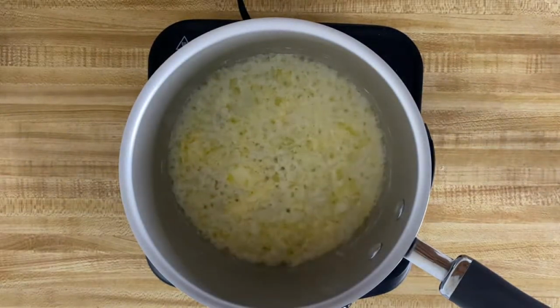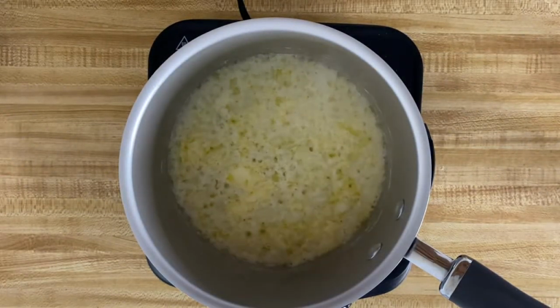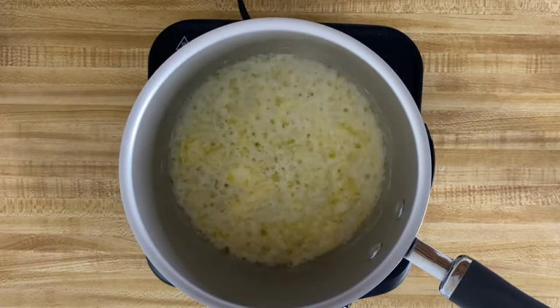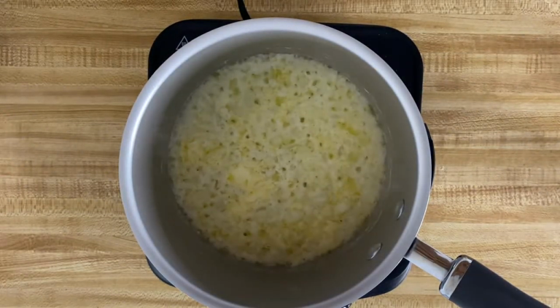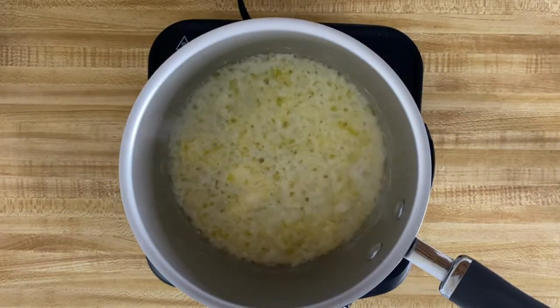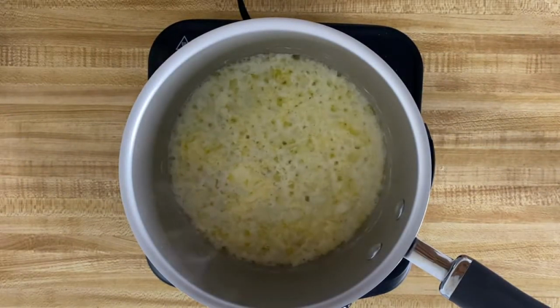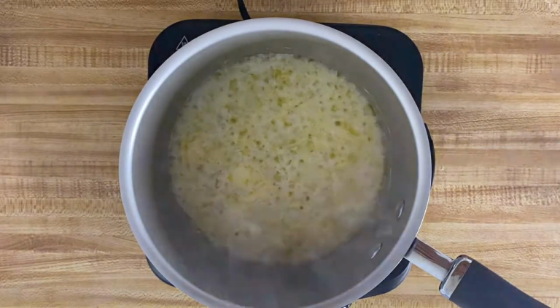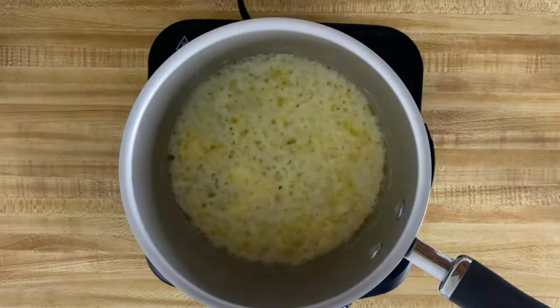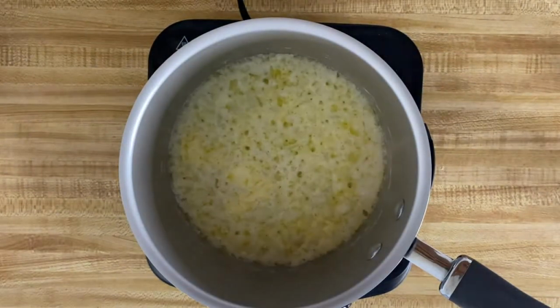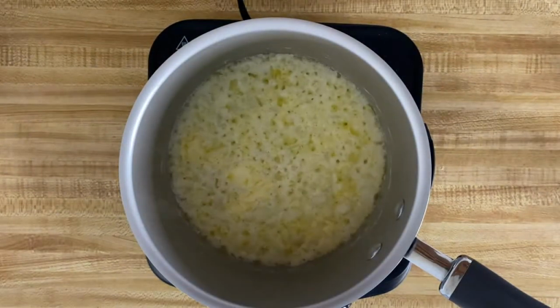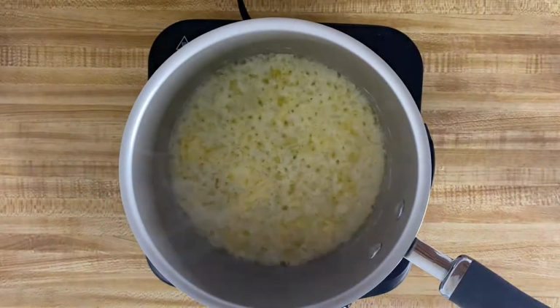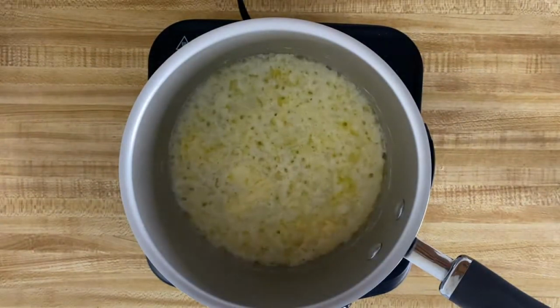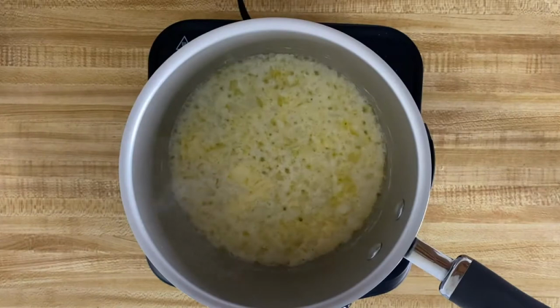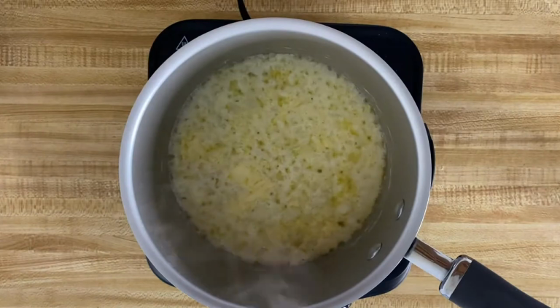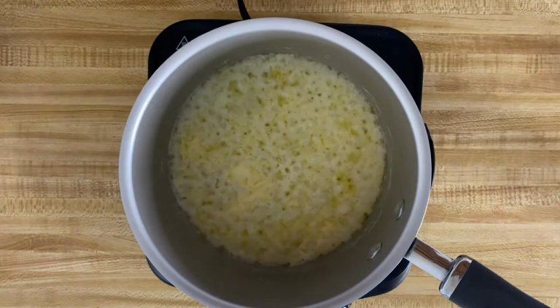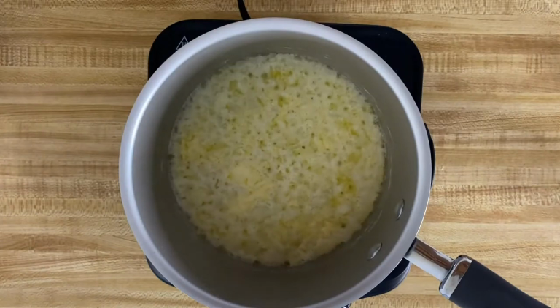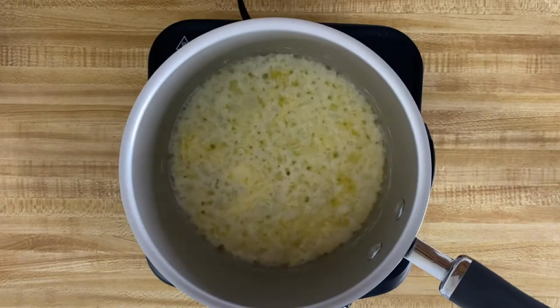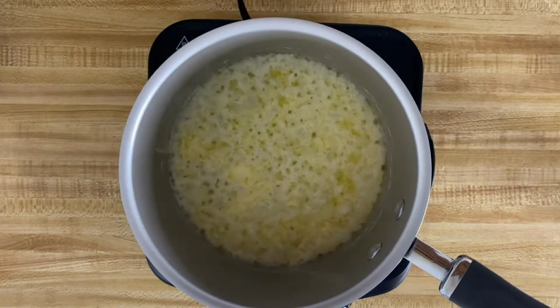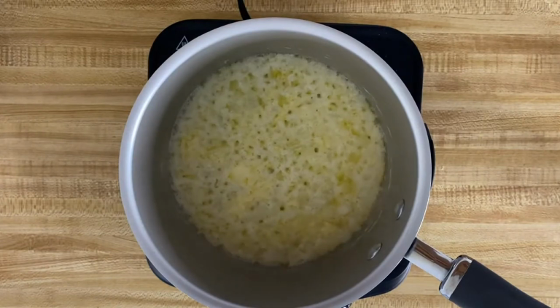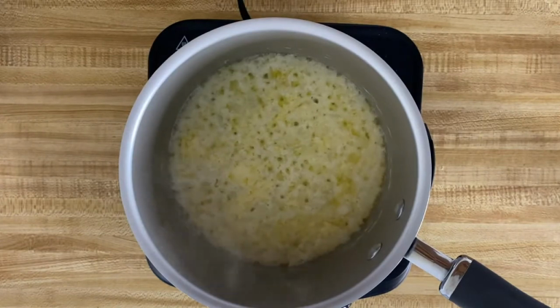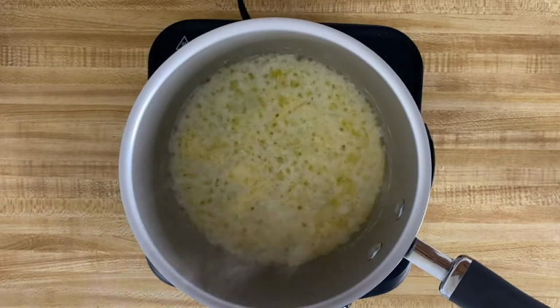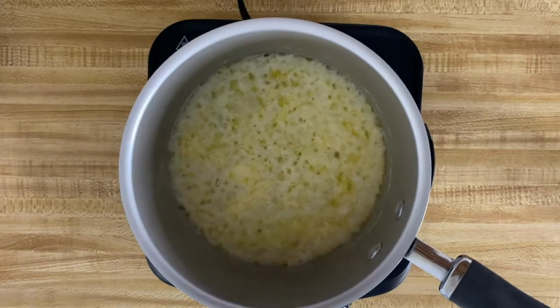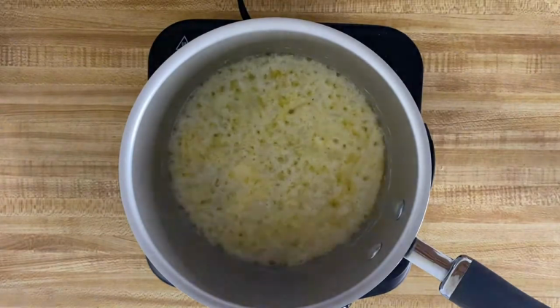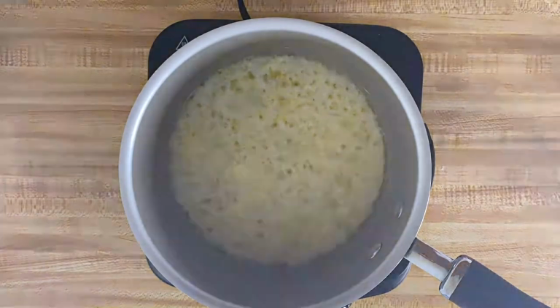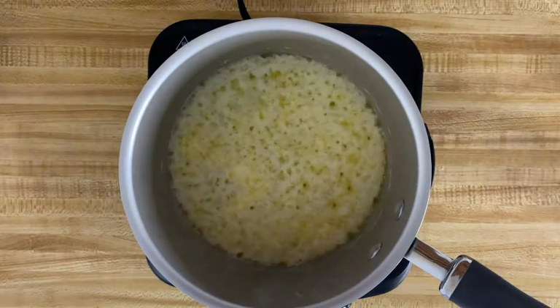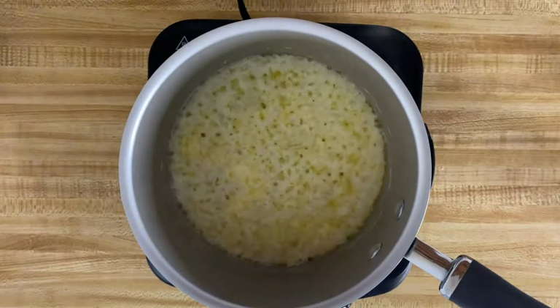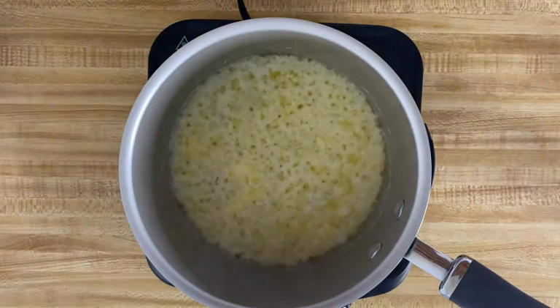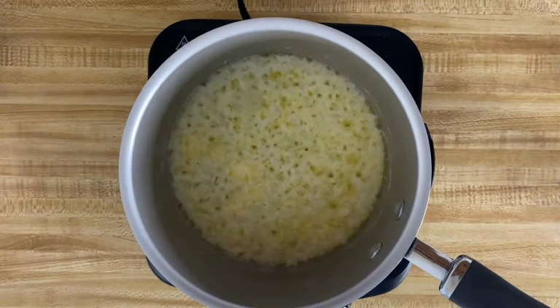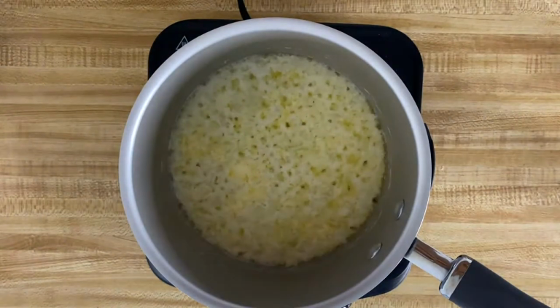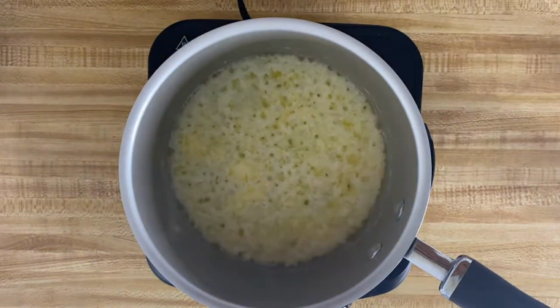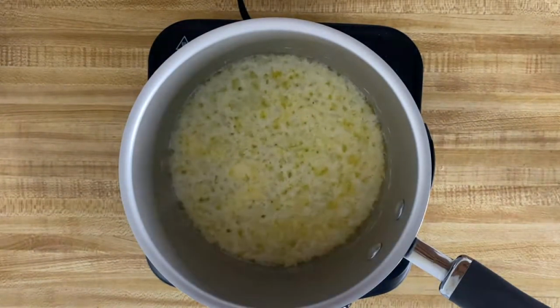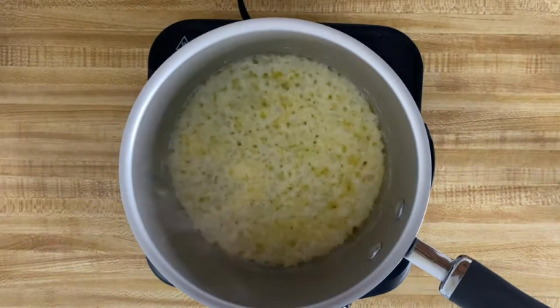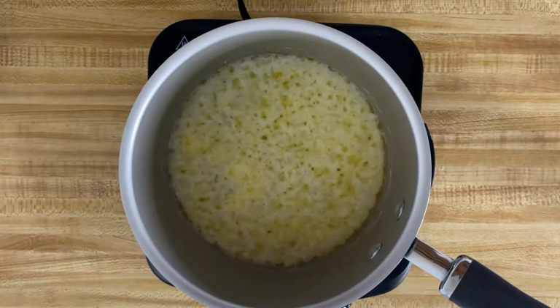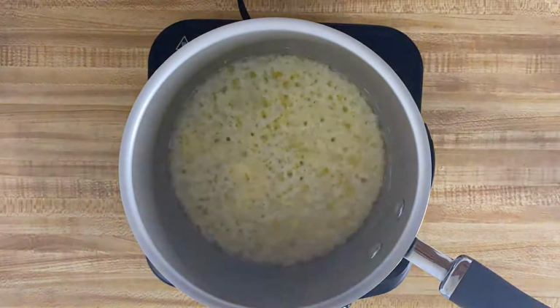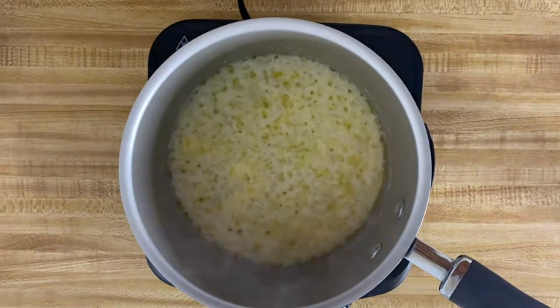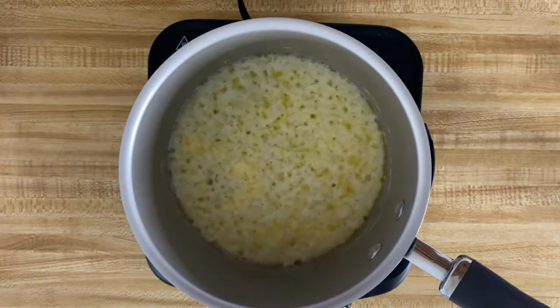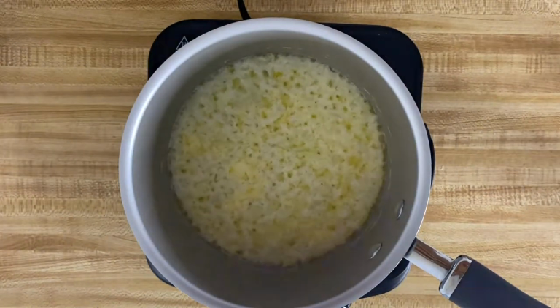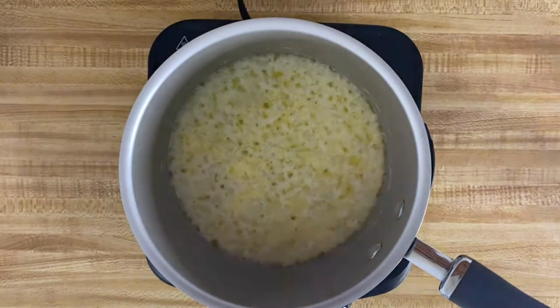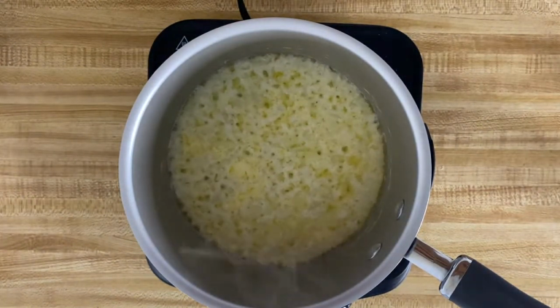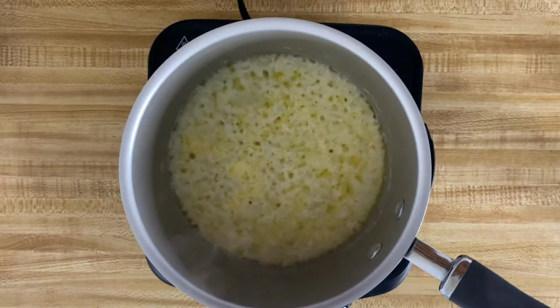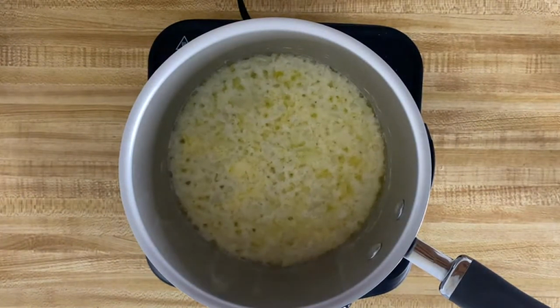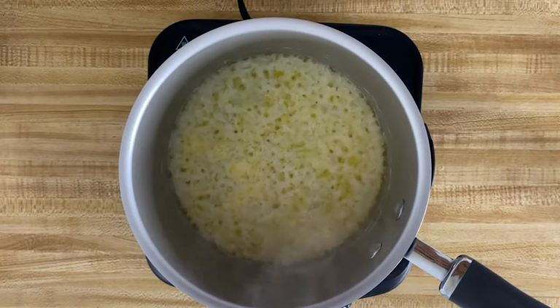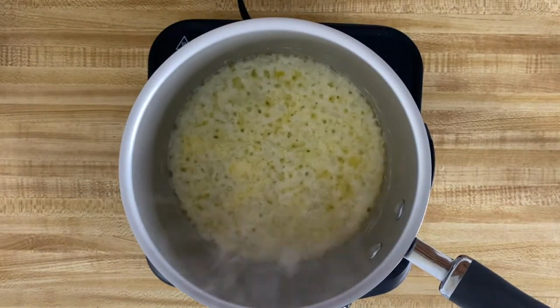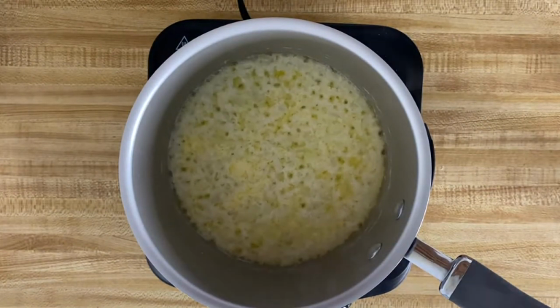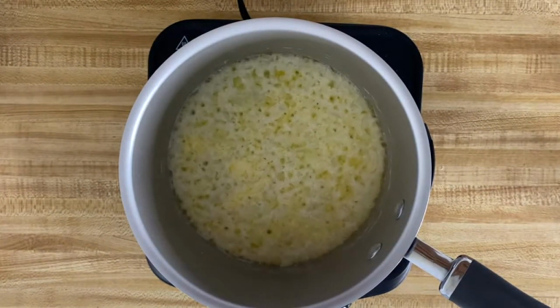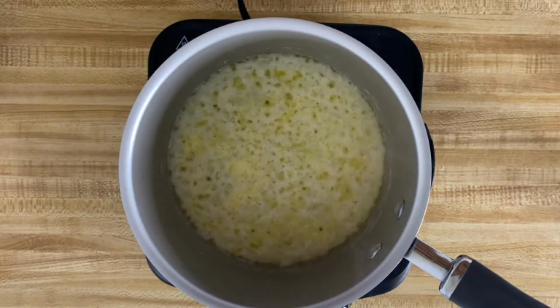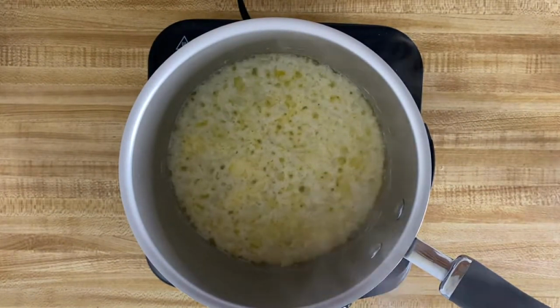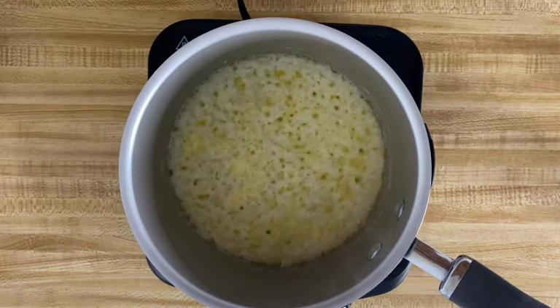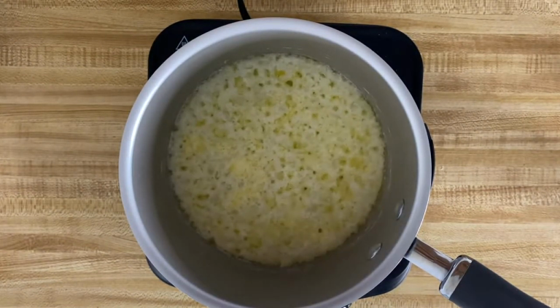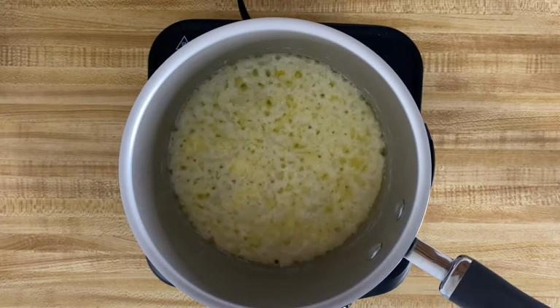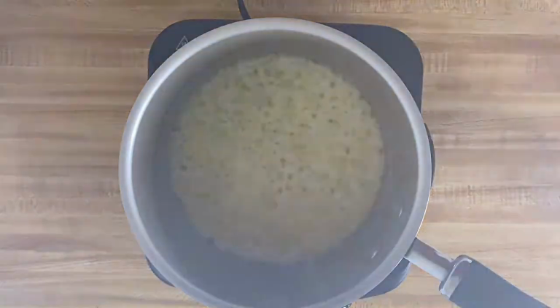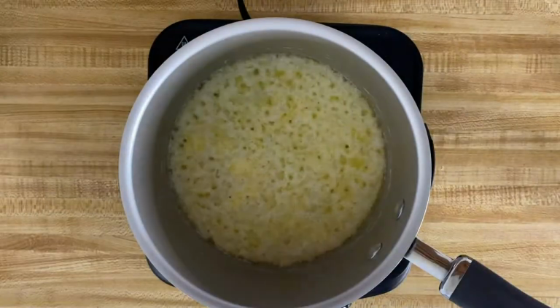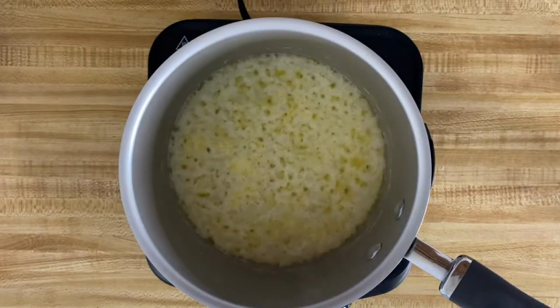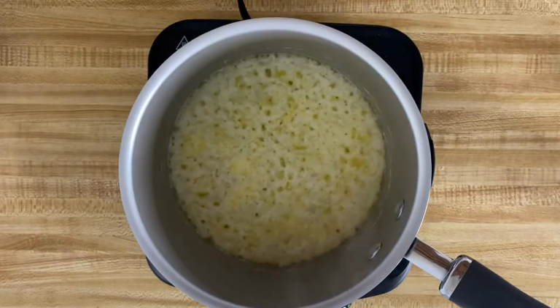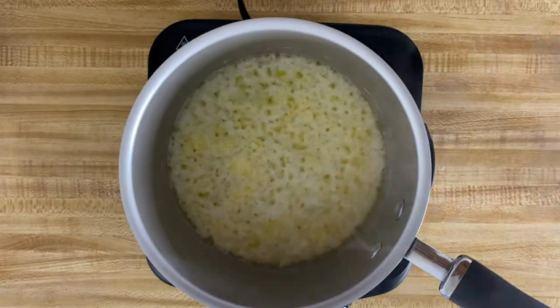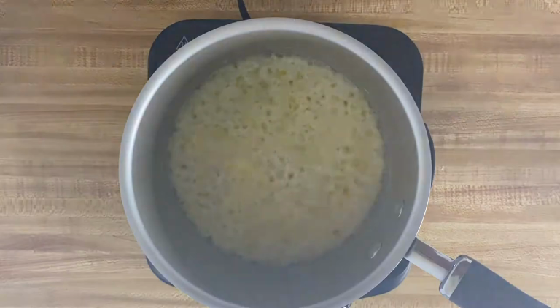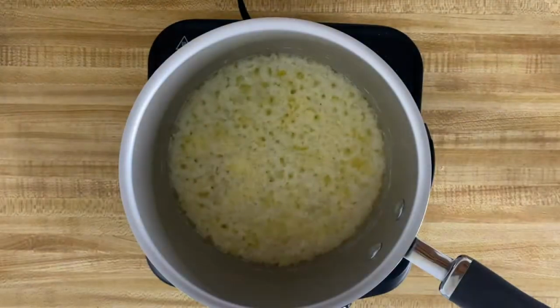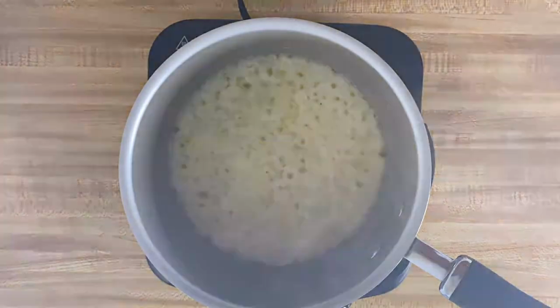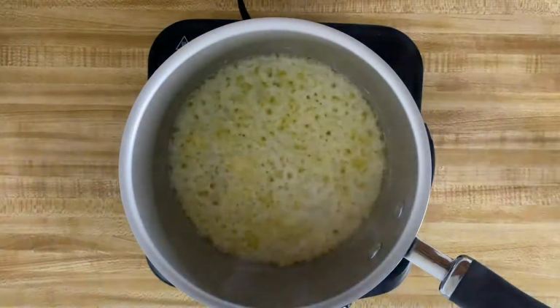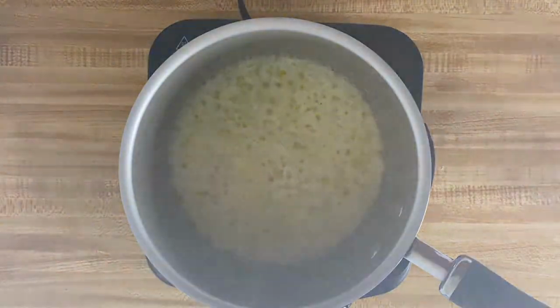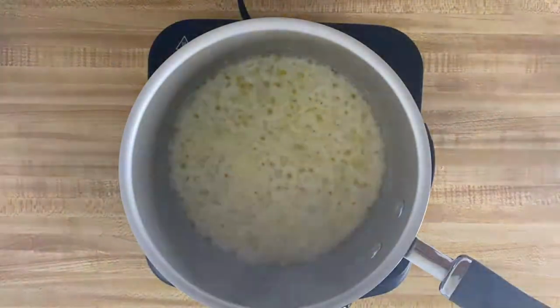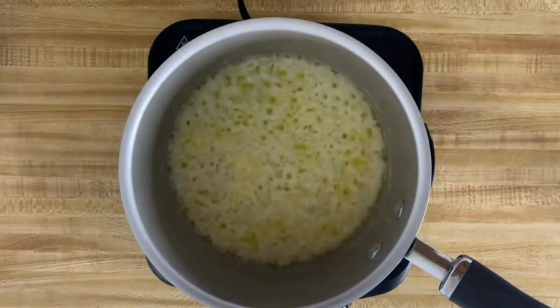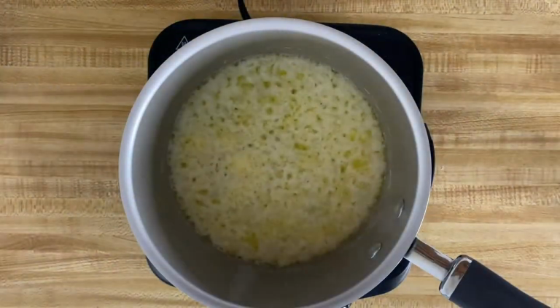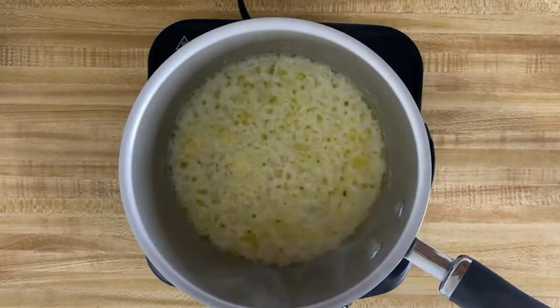Moving on, once your onions are in the pot, you're going to let that simmer for about four to five minutes, or until the butter is slightly reduced down.